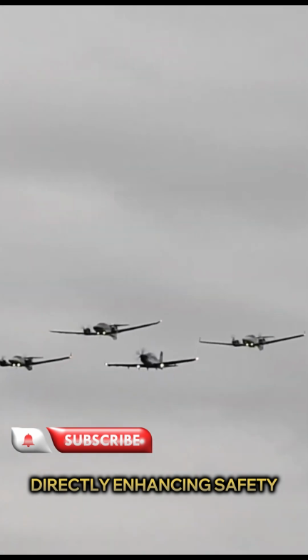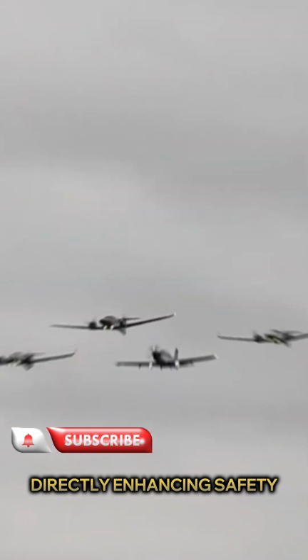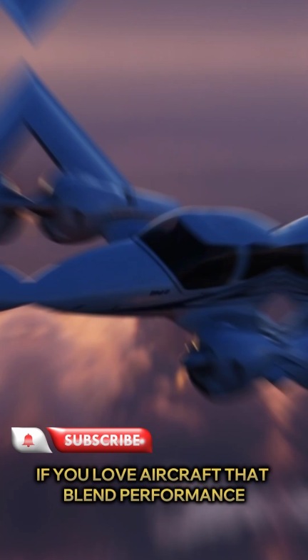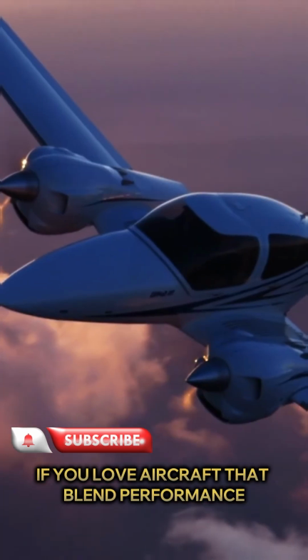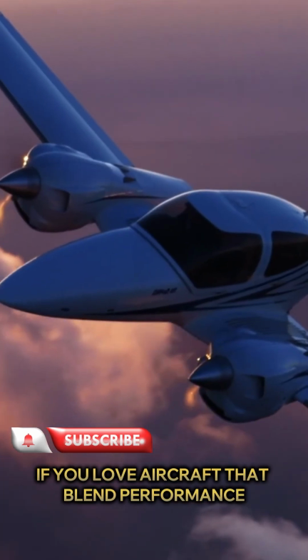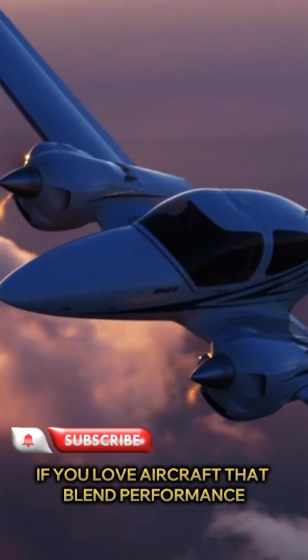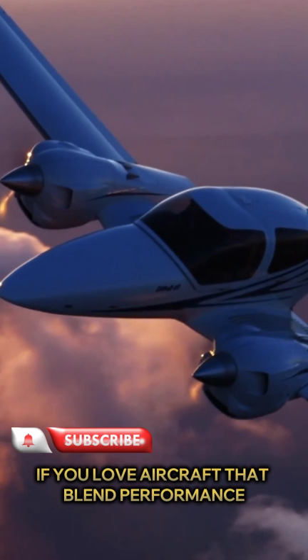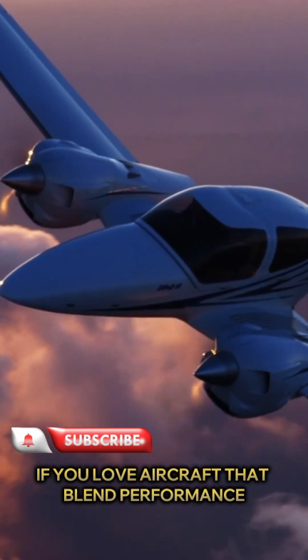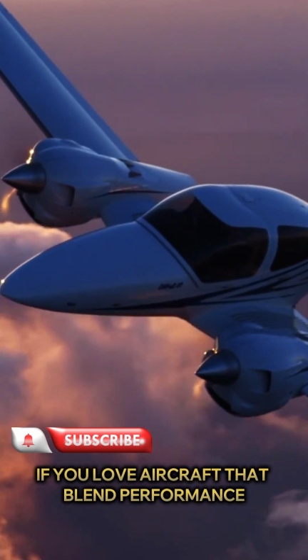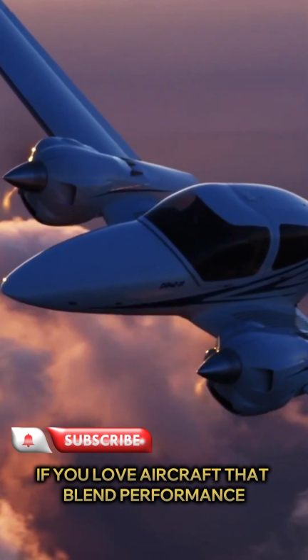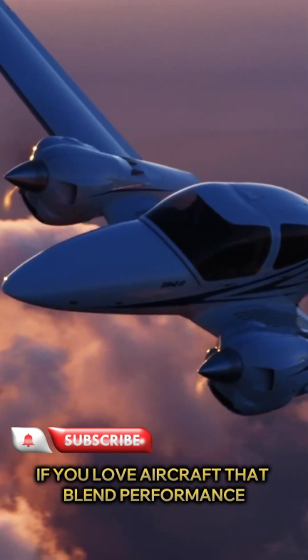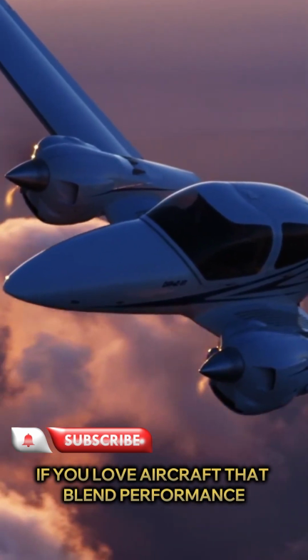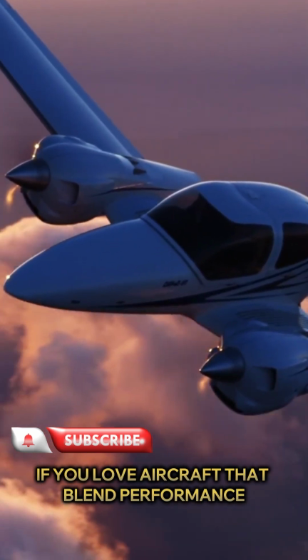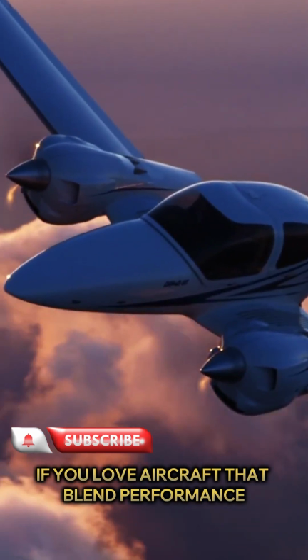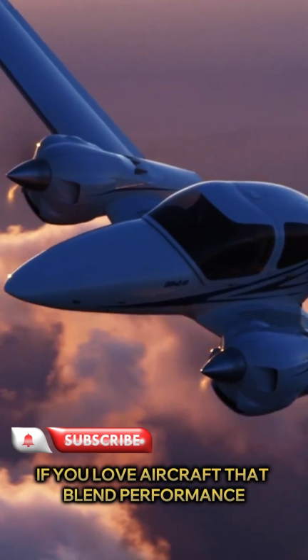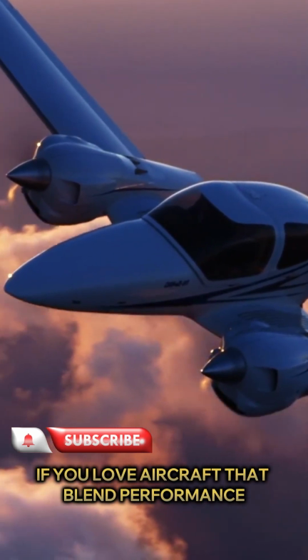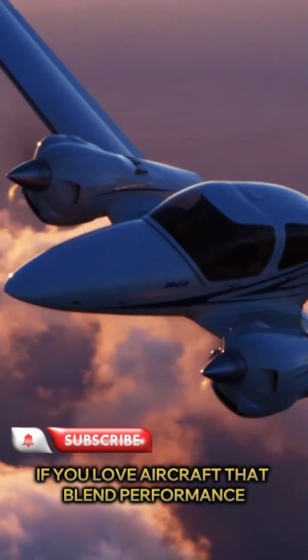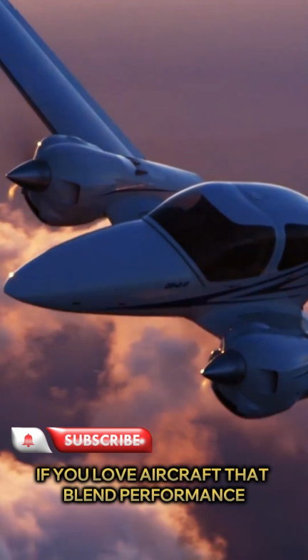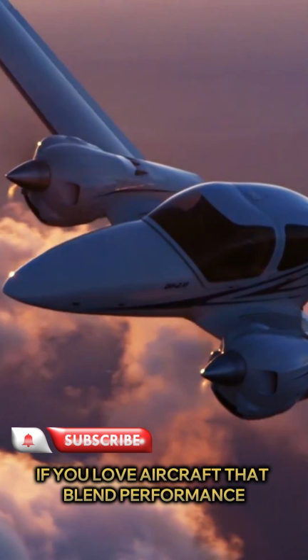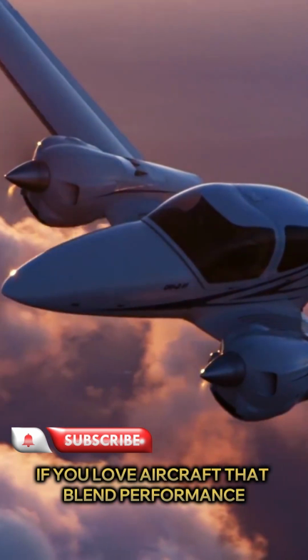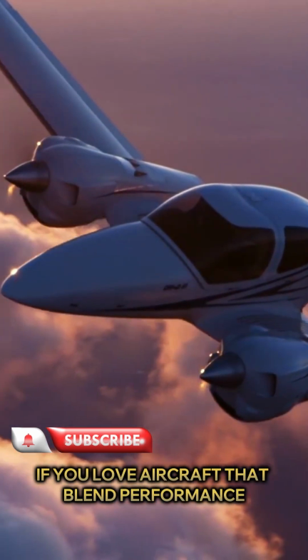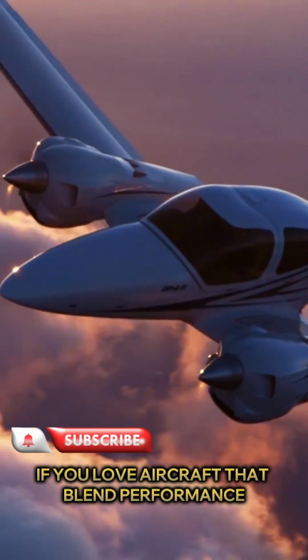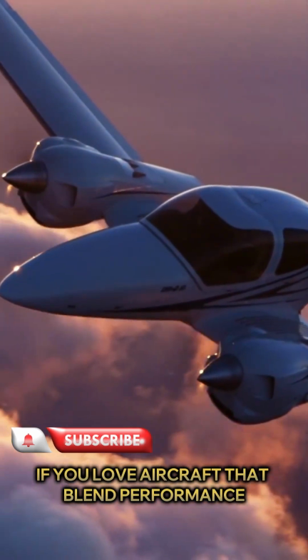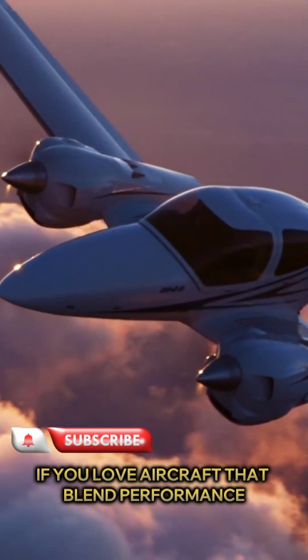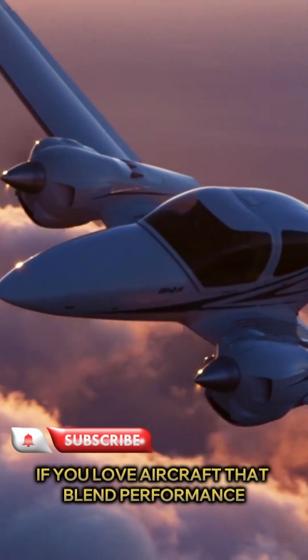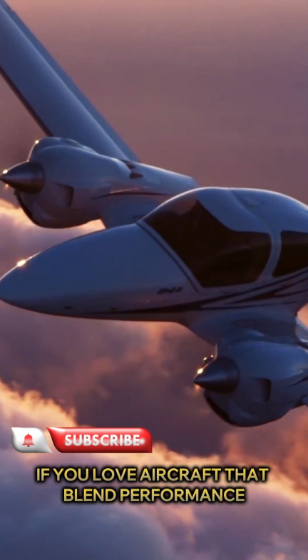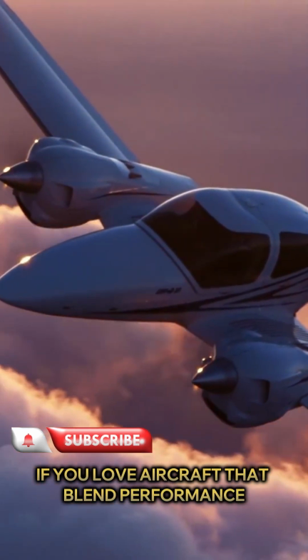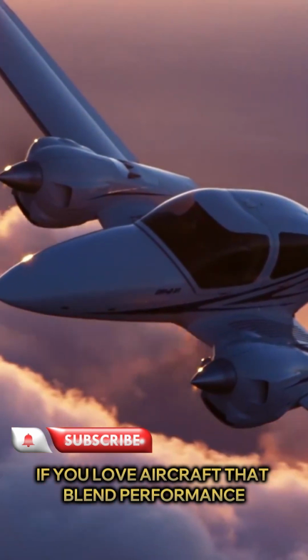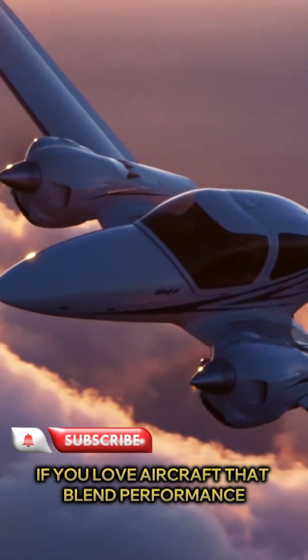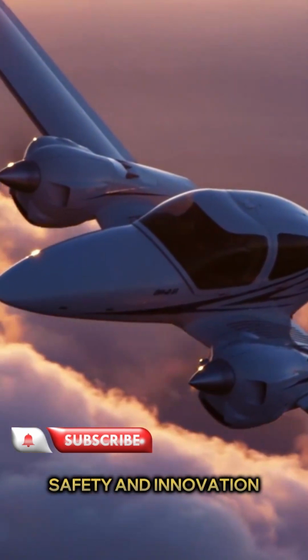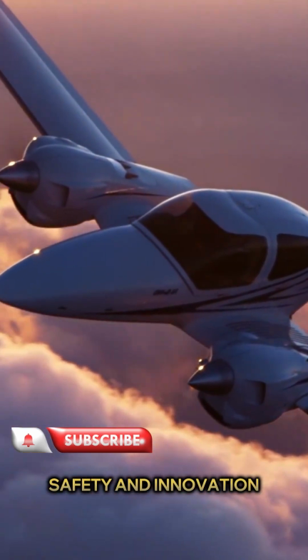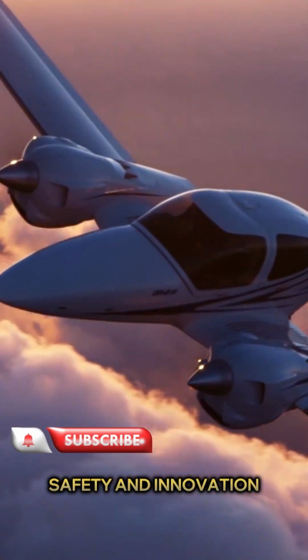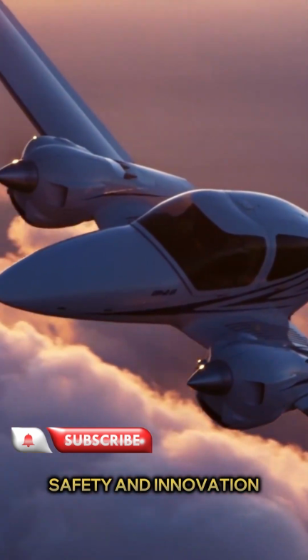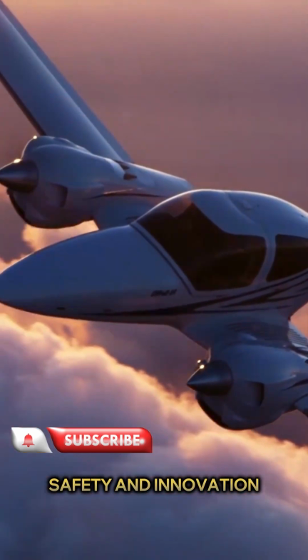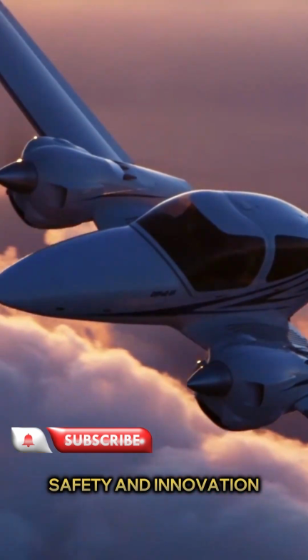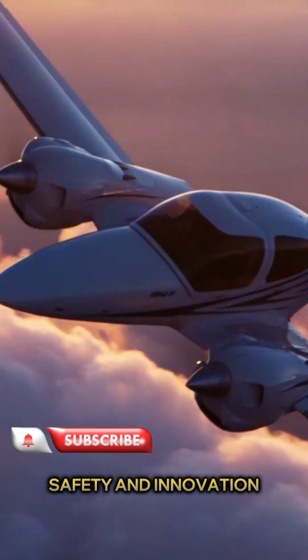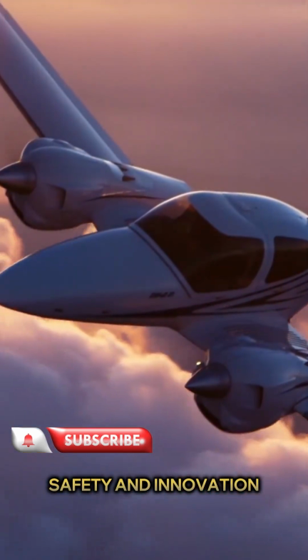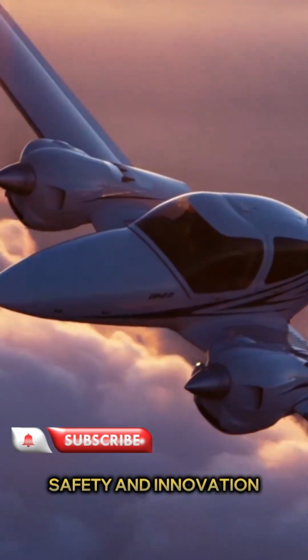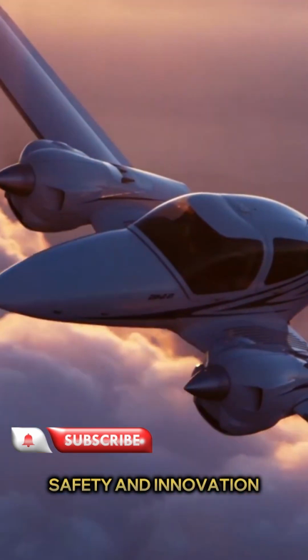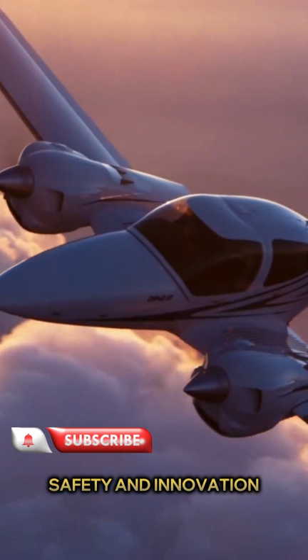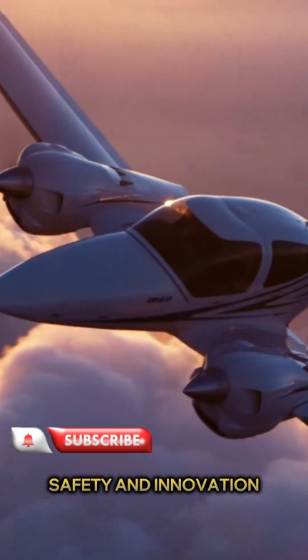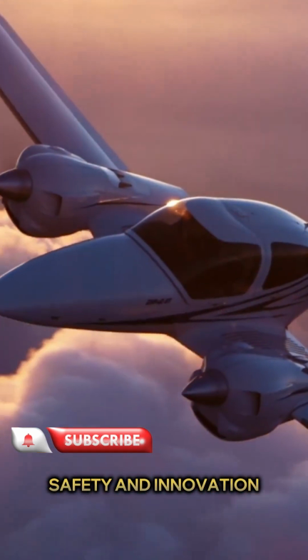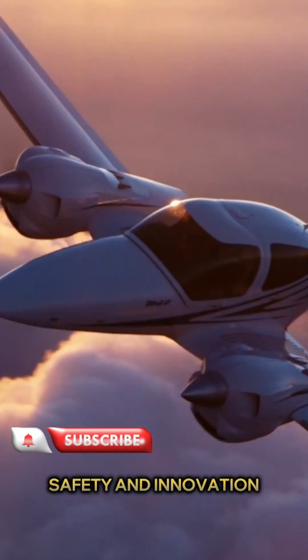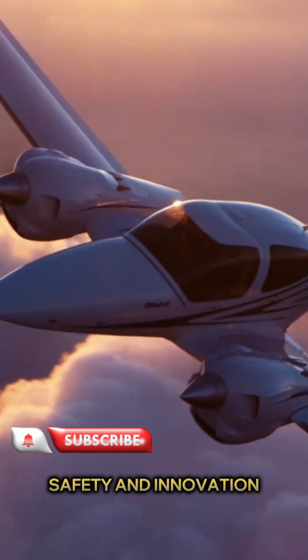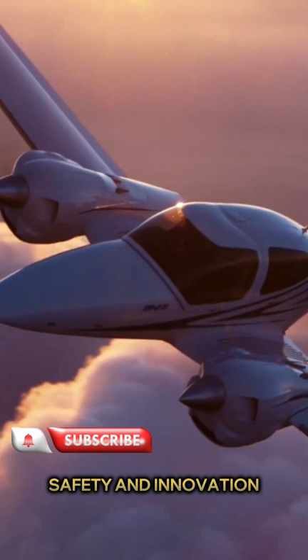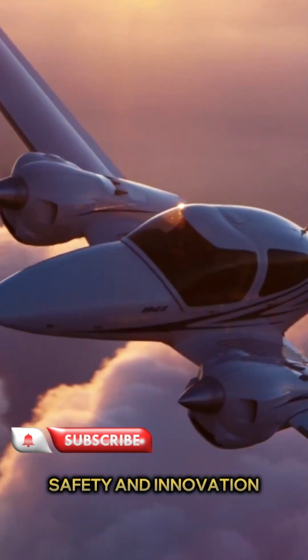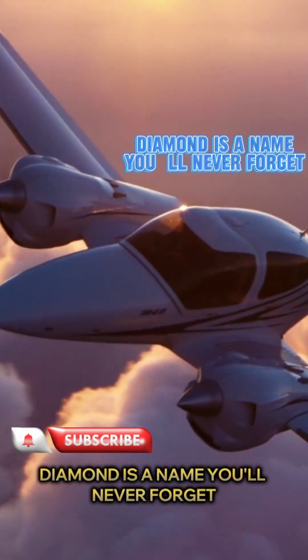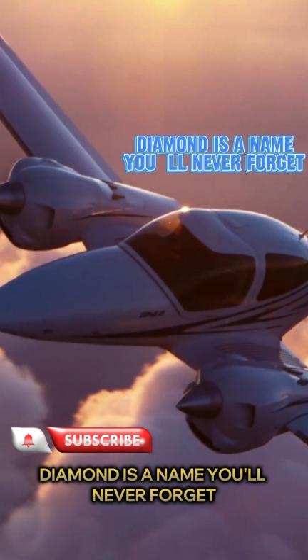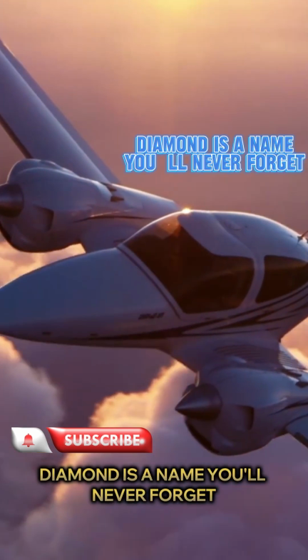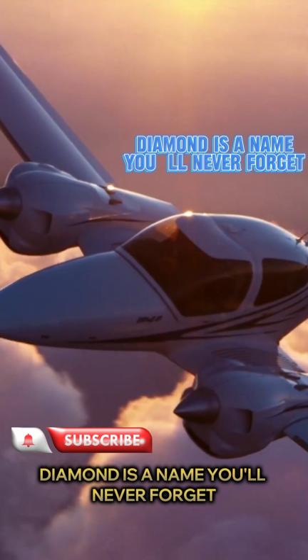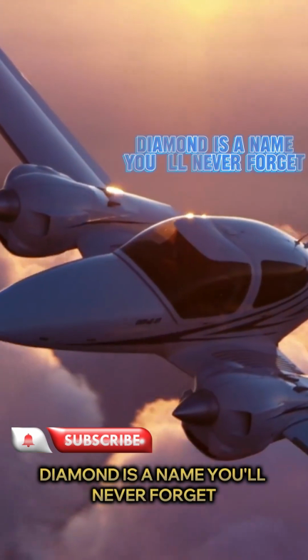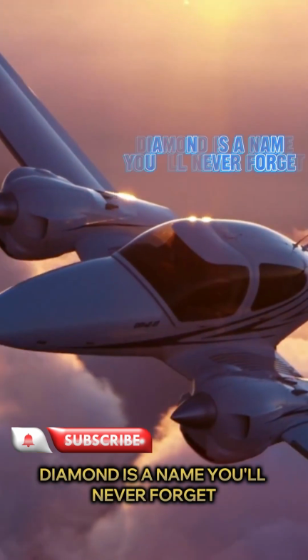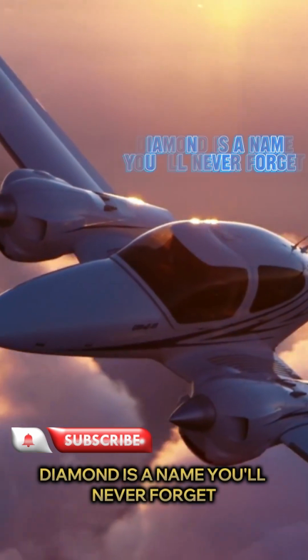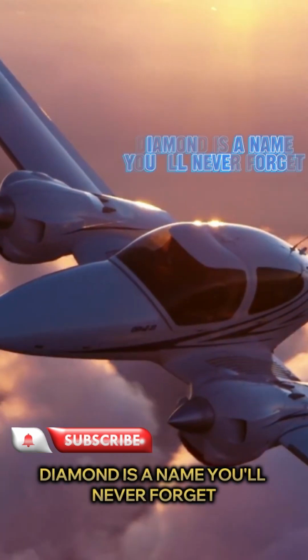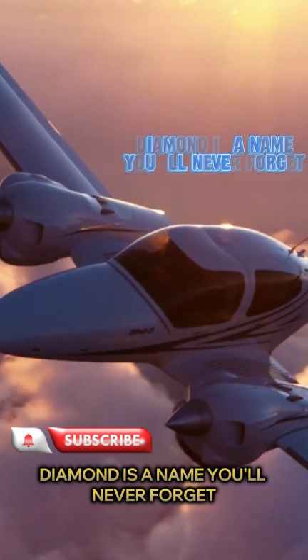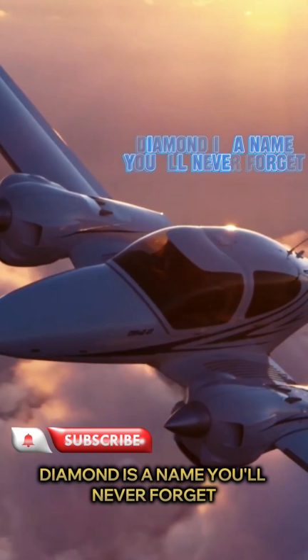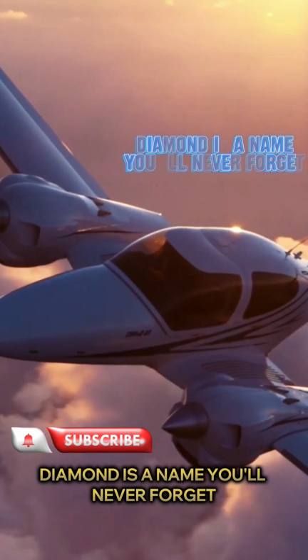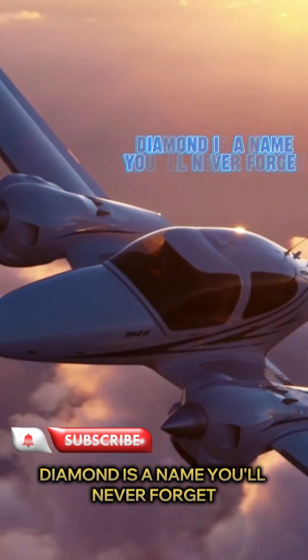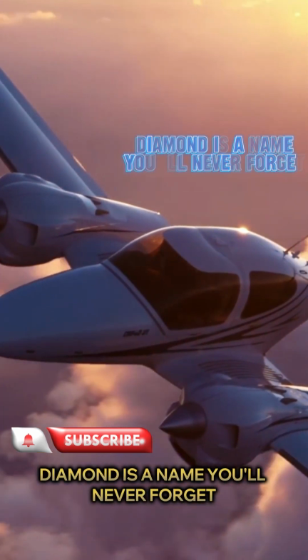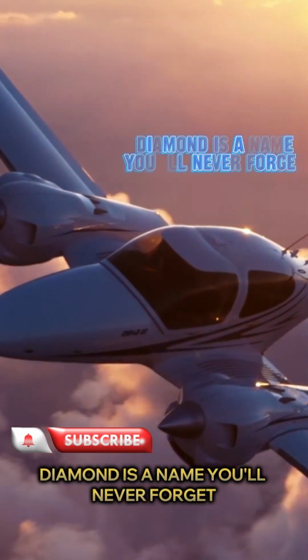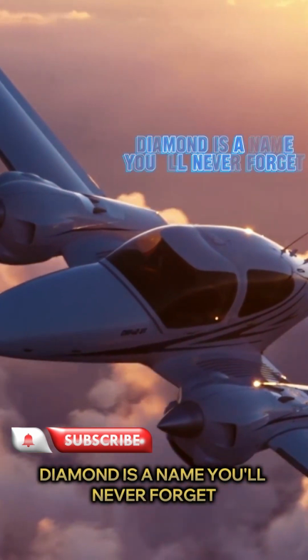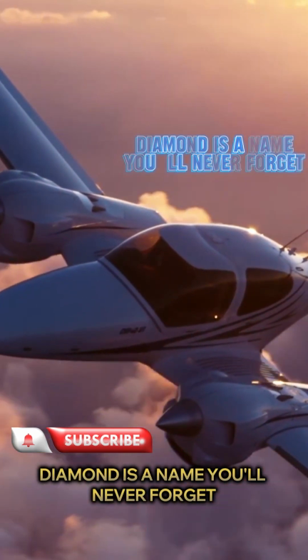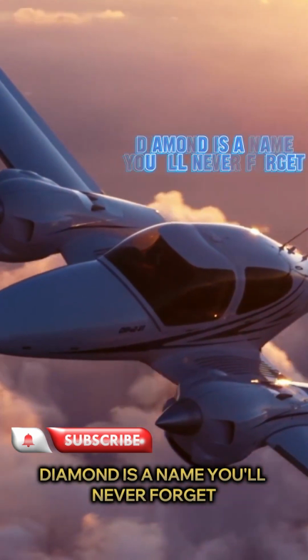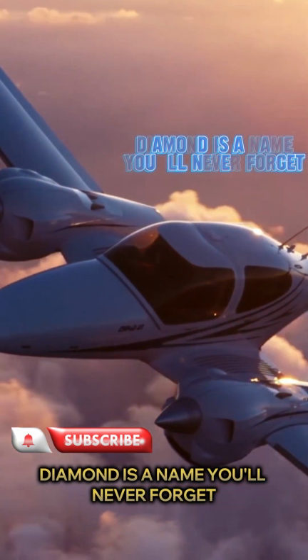If you love aircraft that blend performance, safety, and innovation, Diamond is a name you'll never forget.